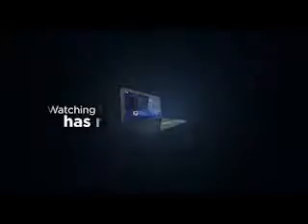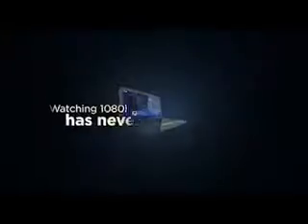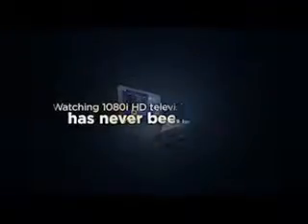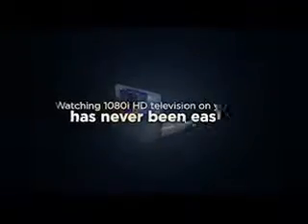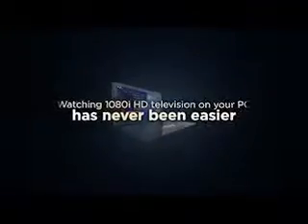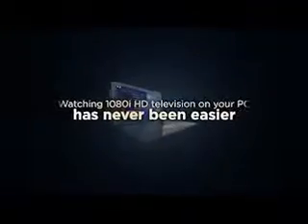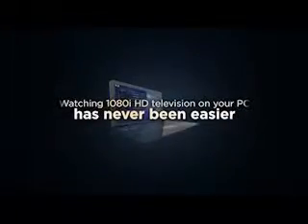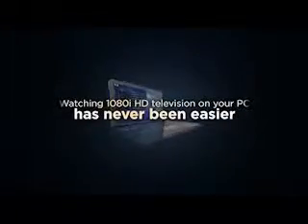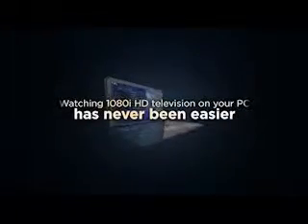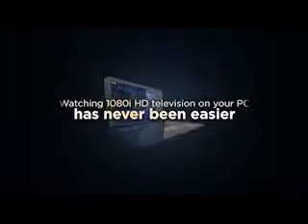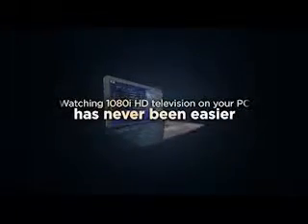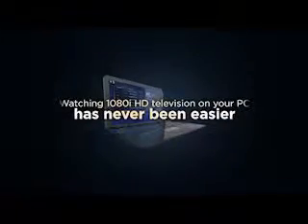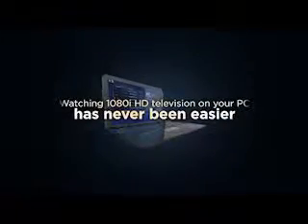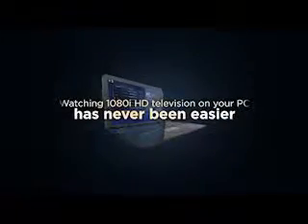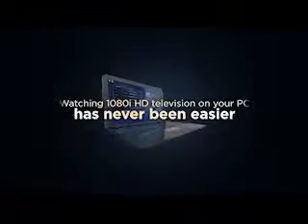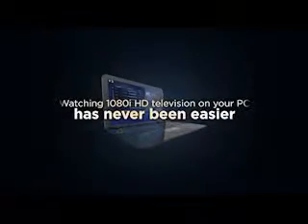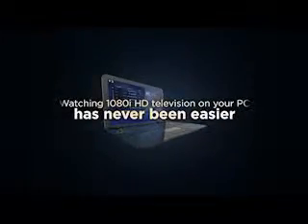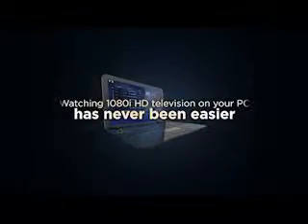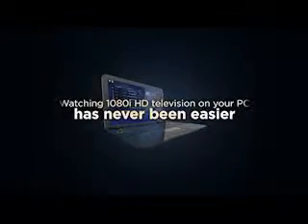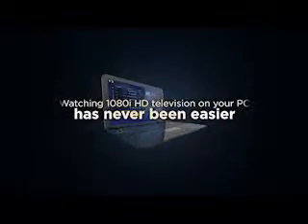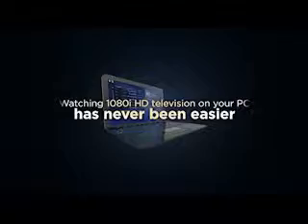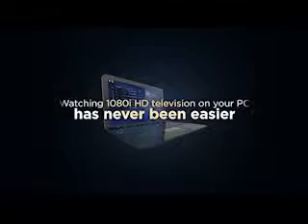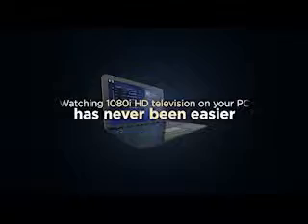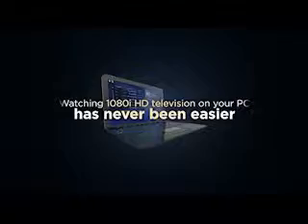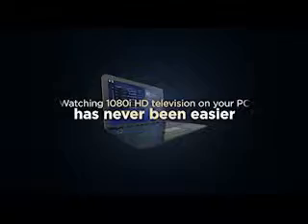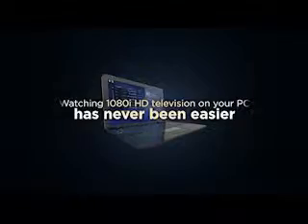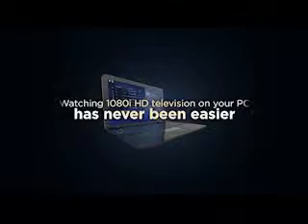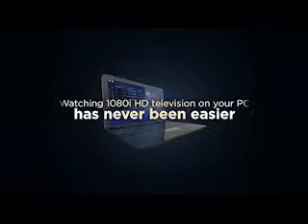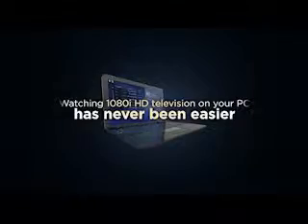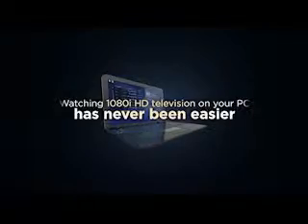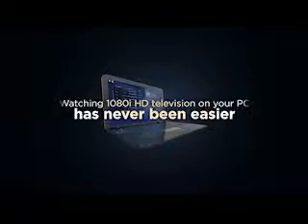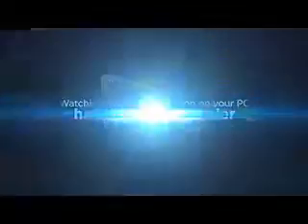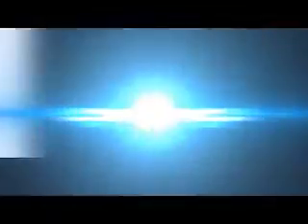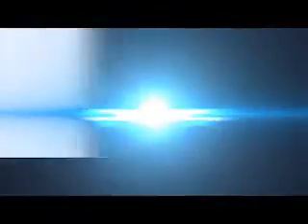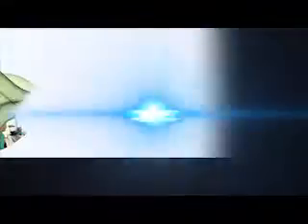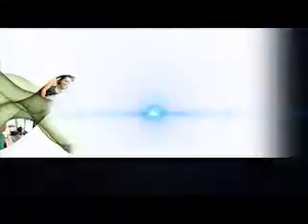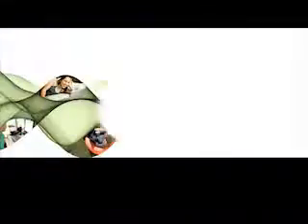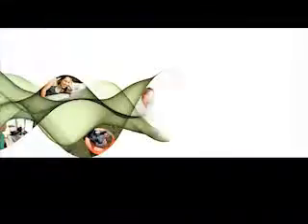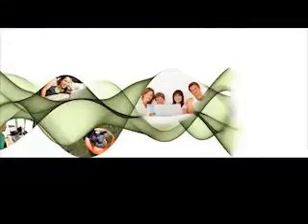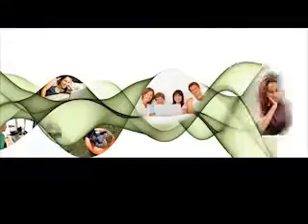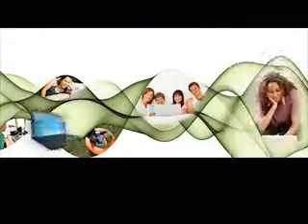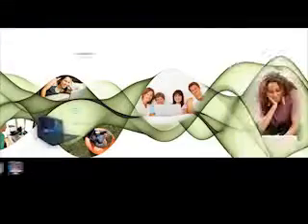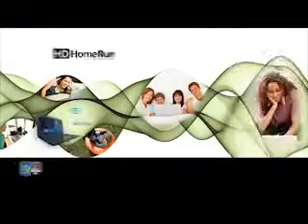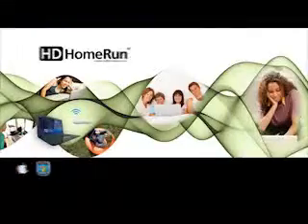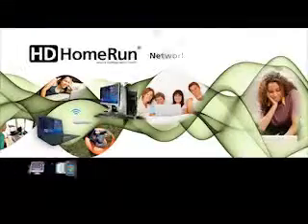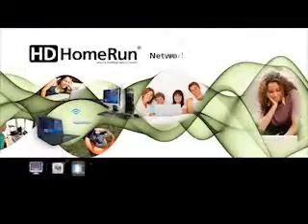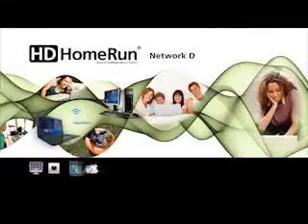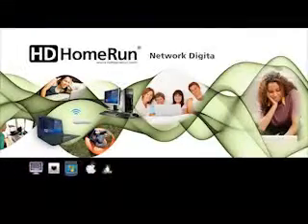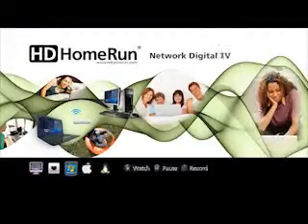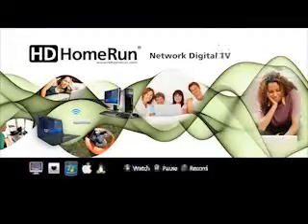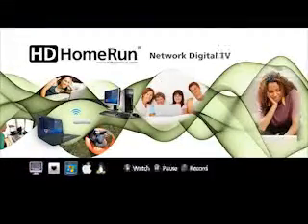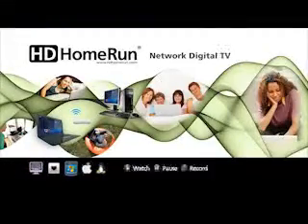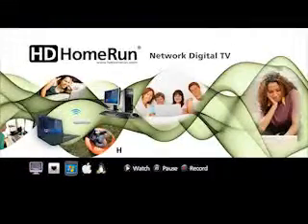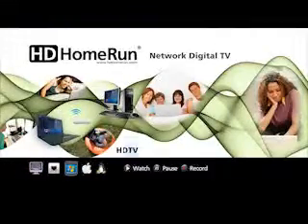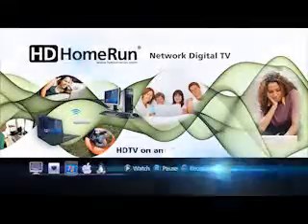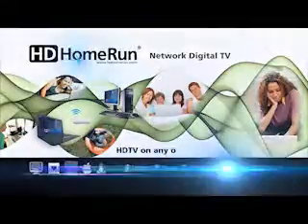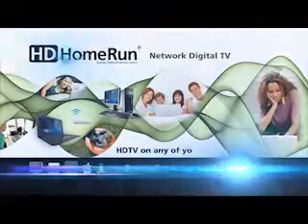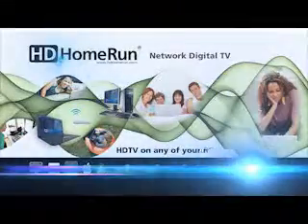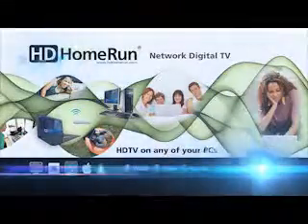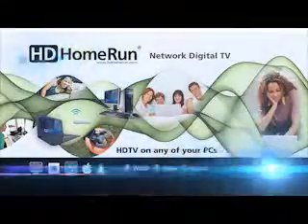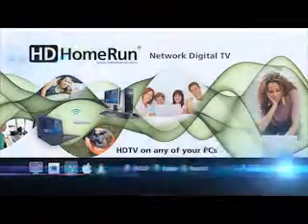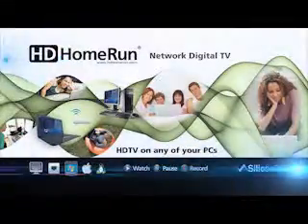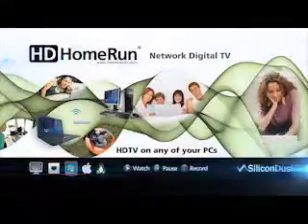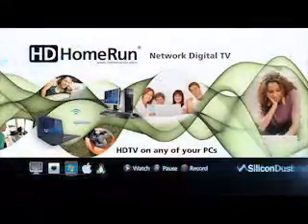Watching HDTV on your PC has never been easier than with the award-winning HD Home Run from Silicon Dust.